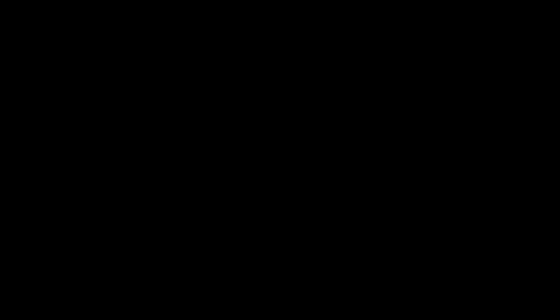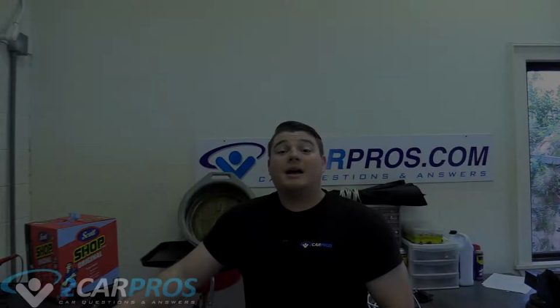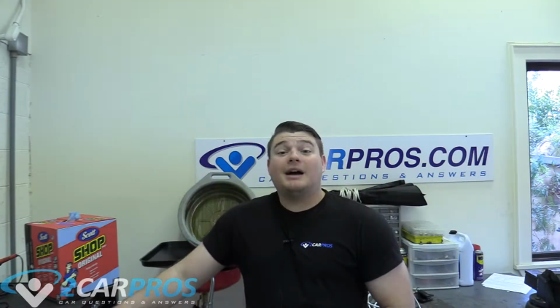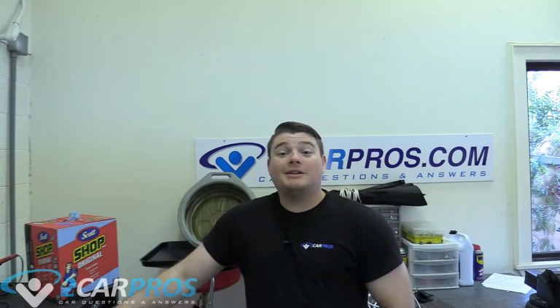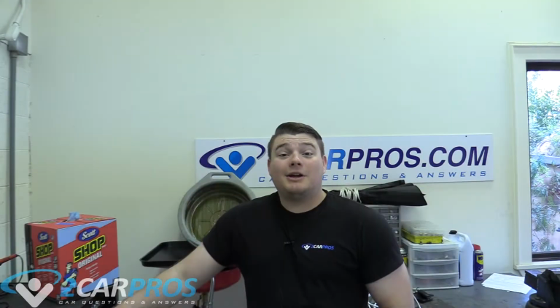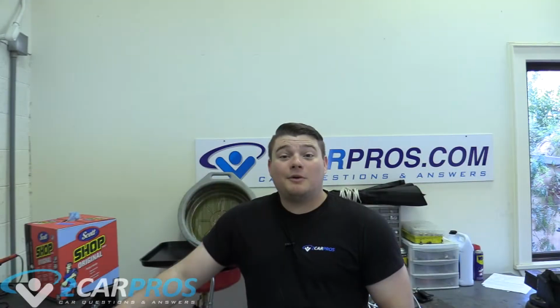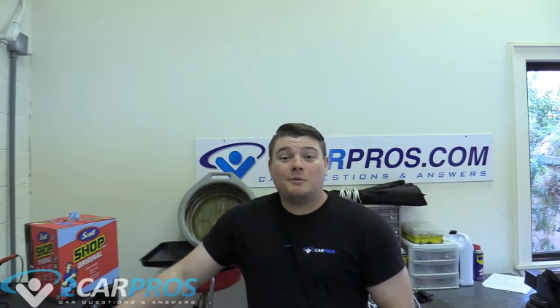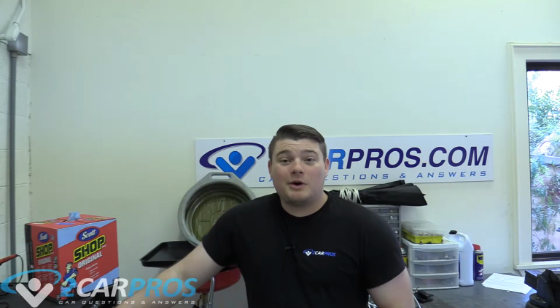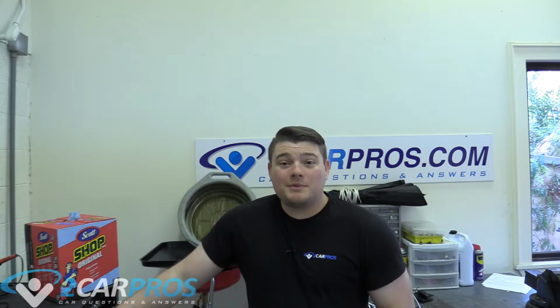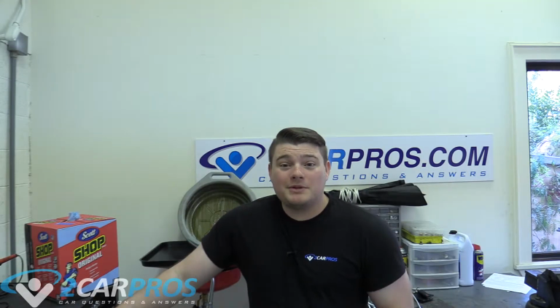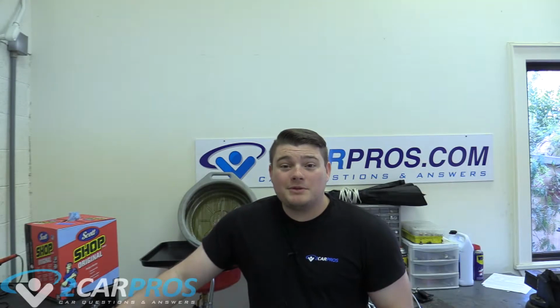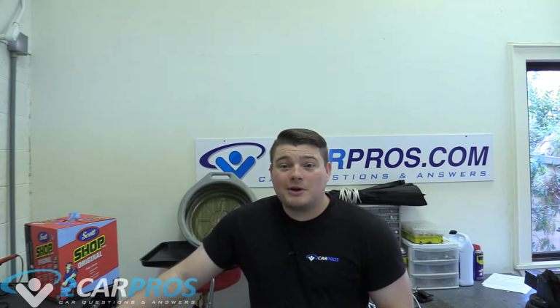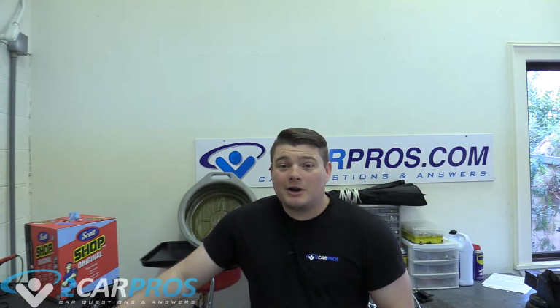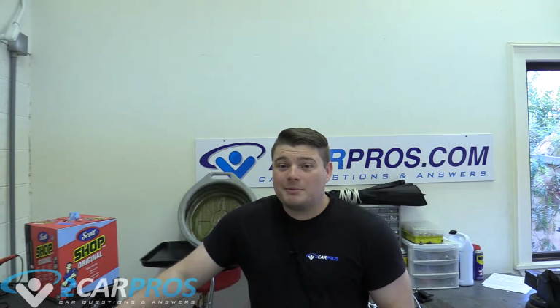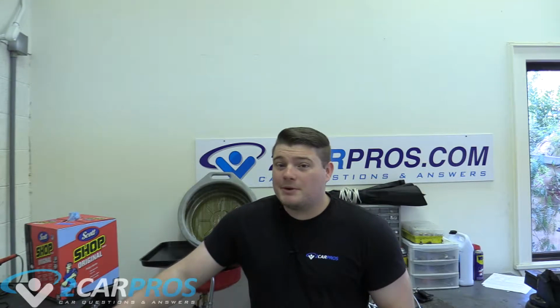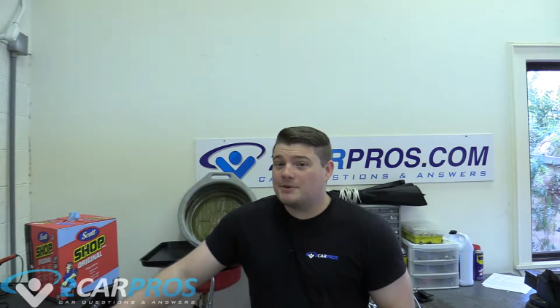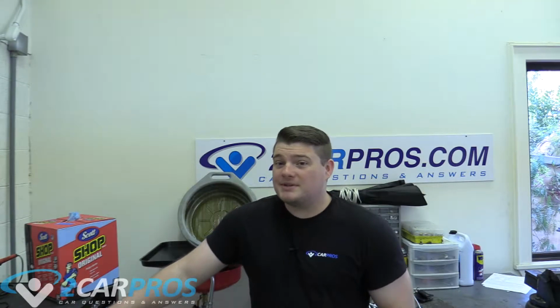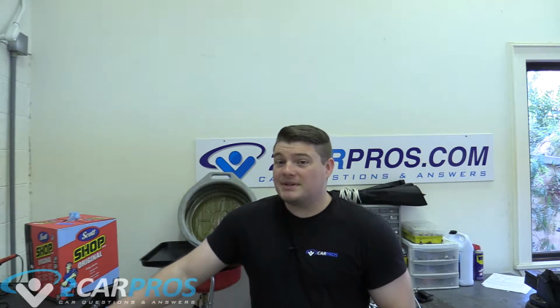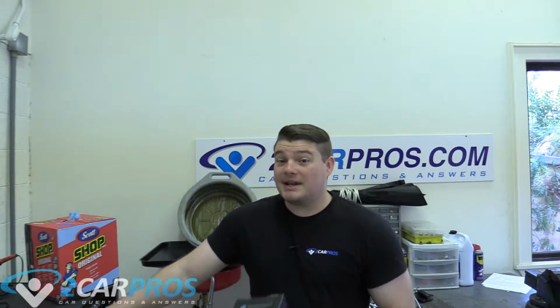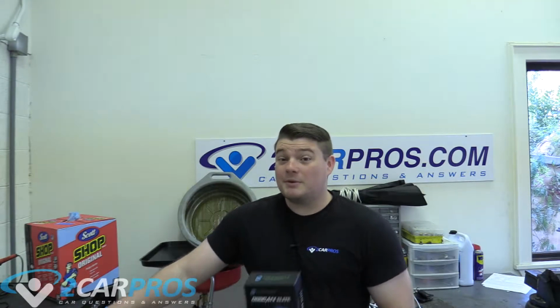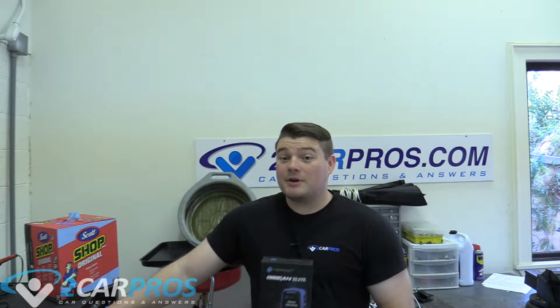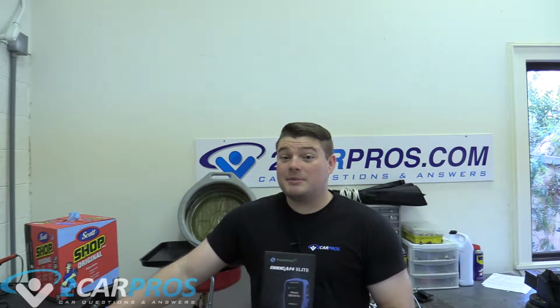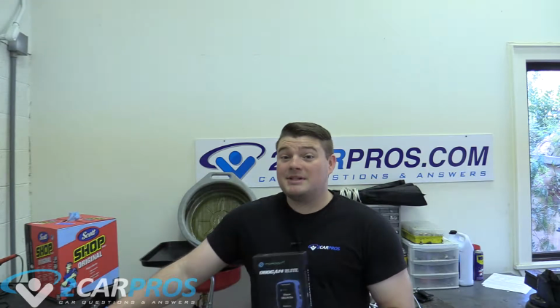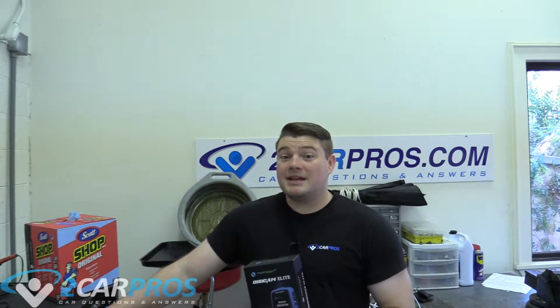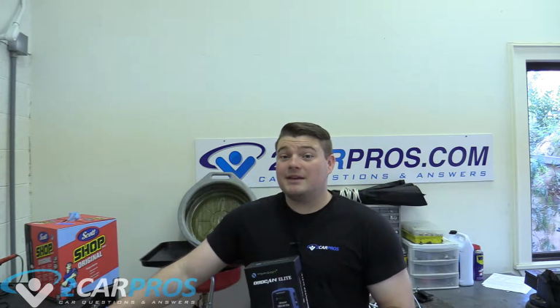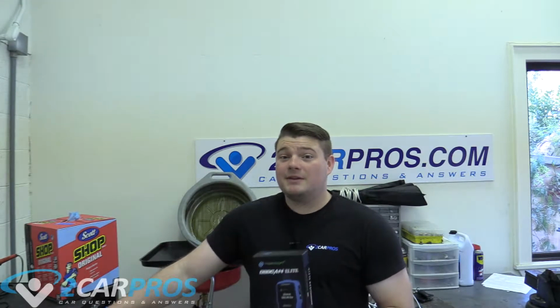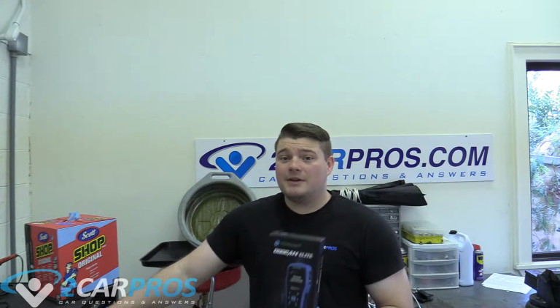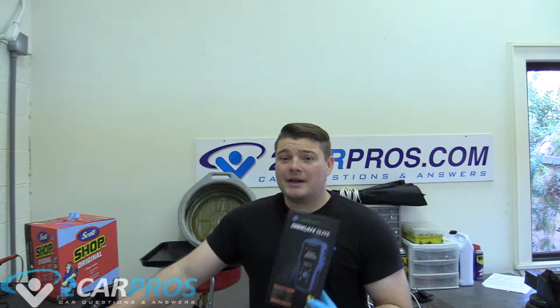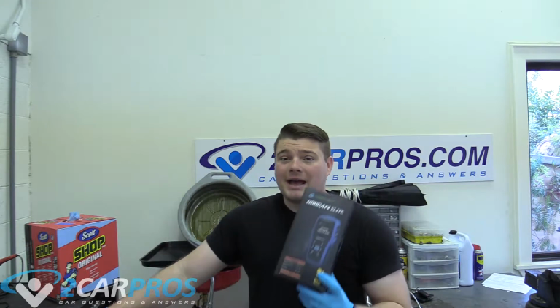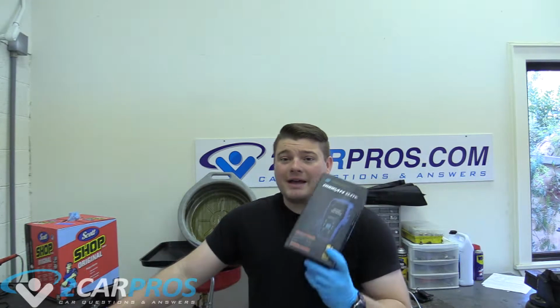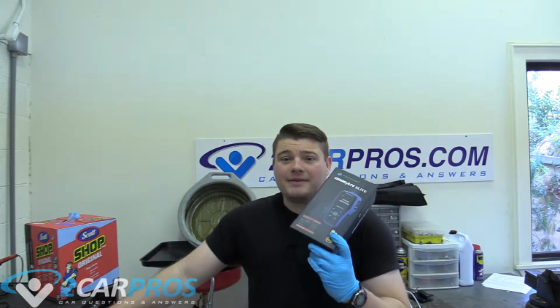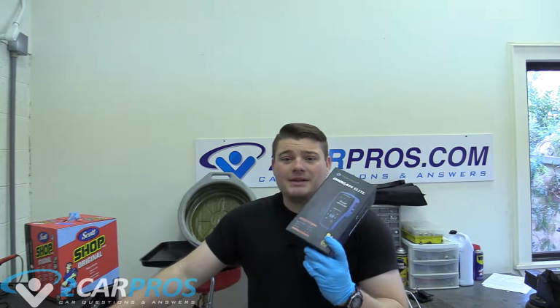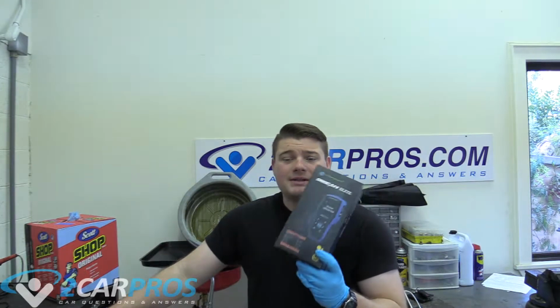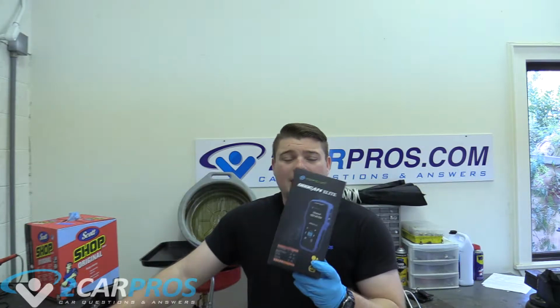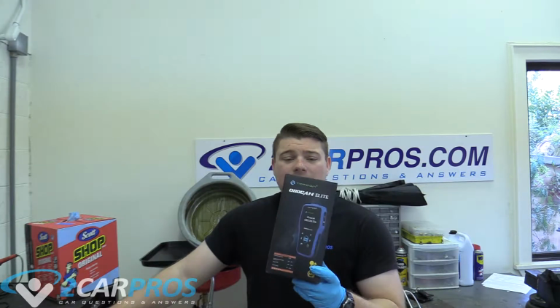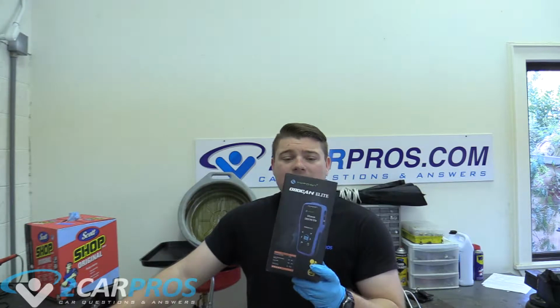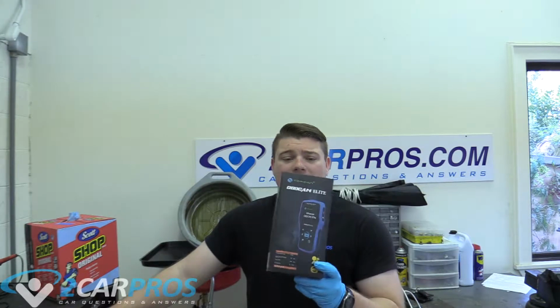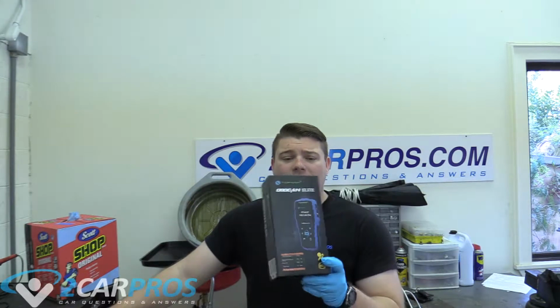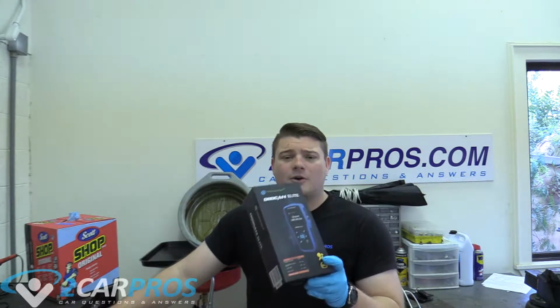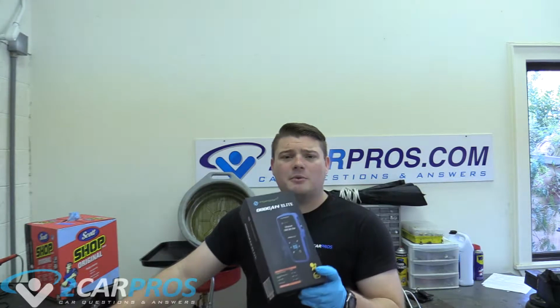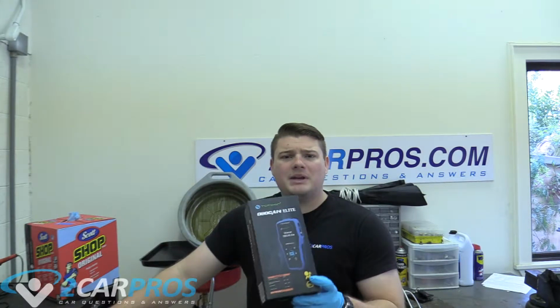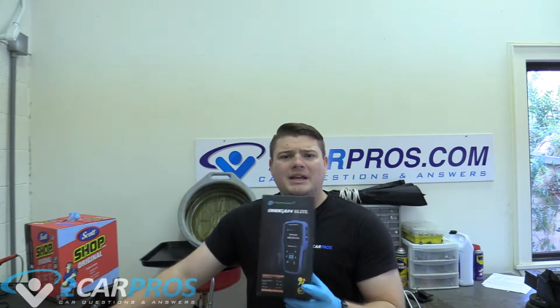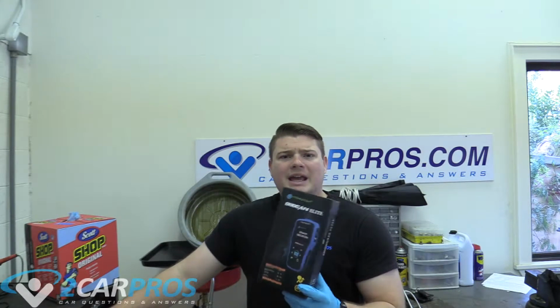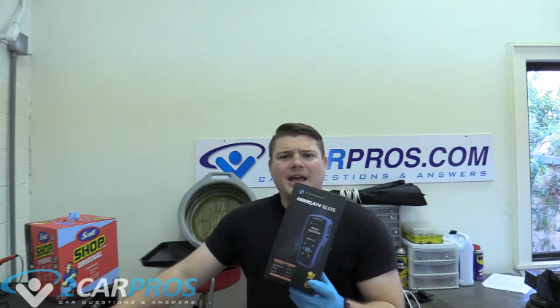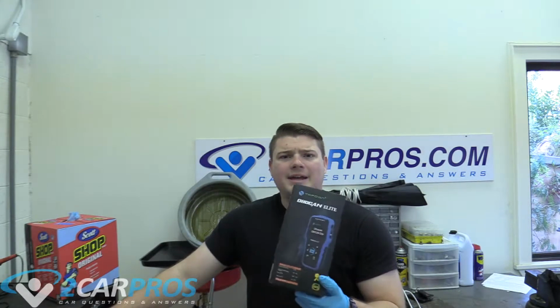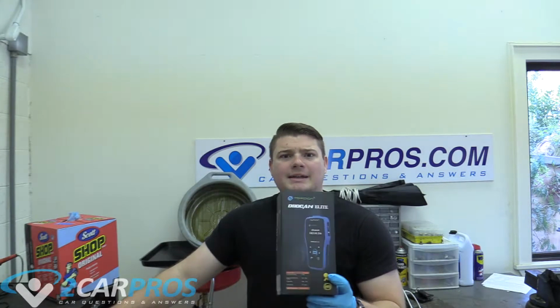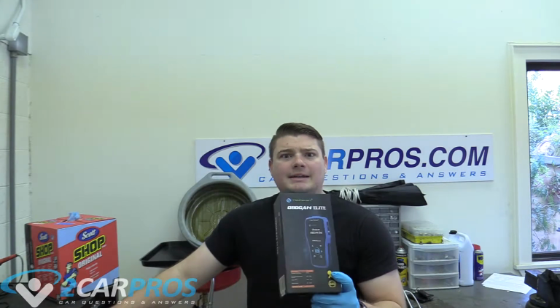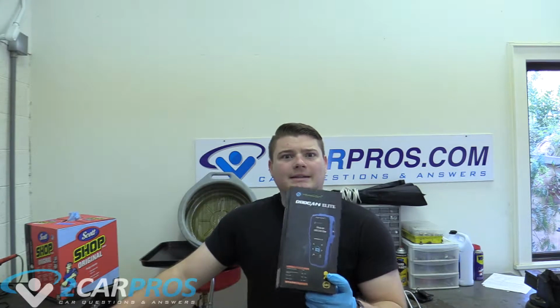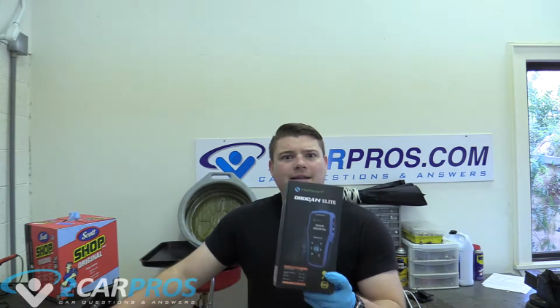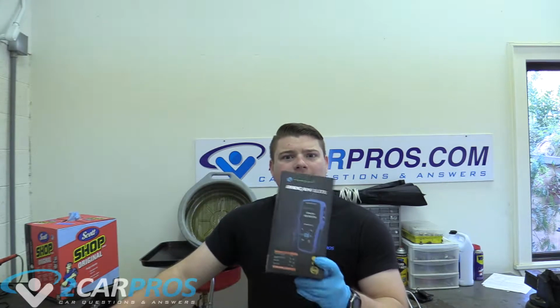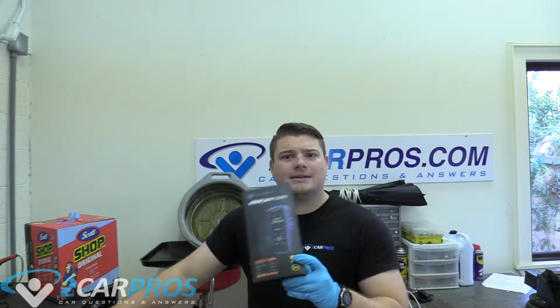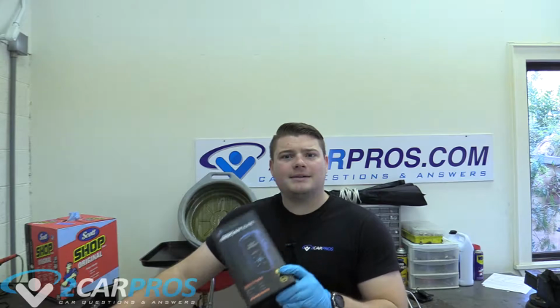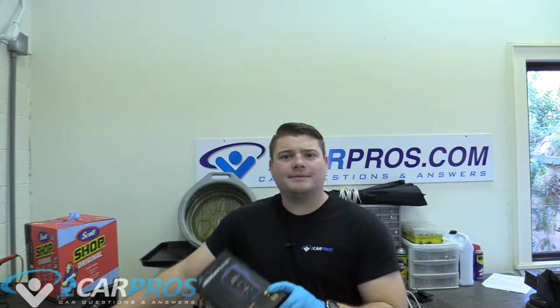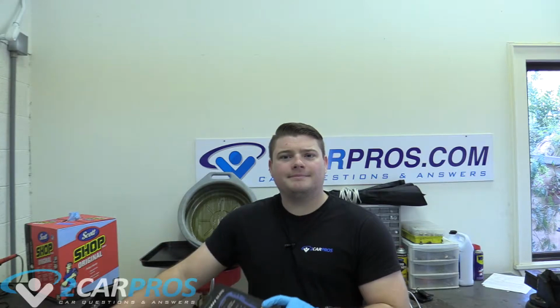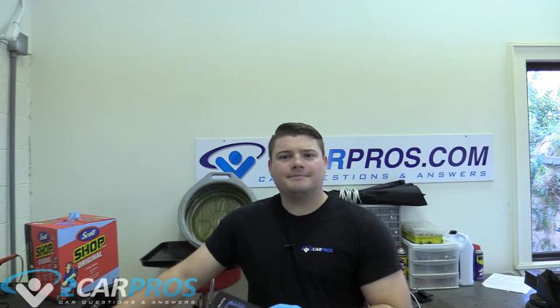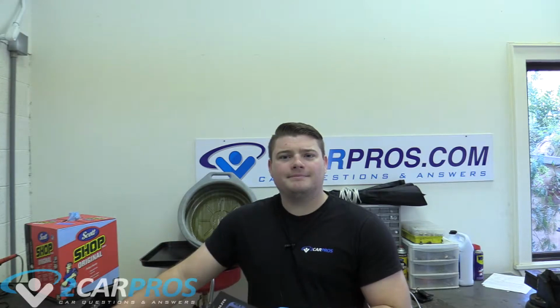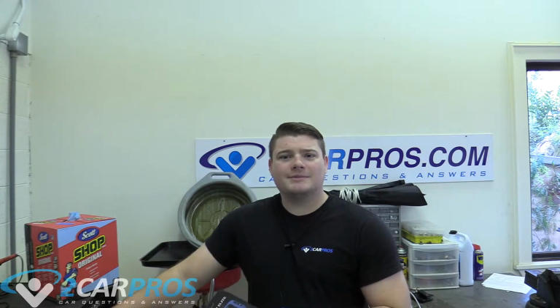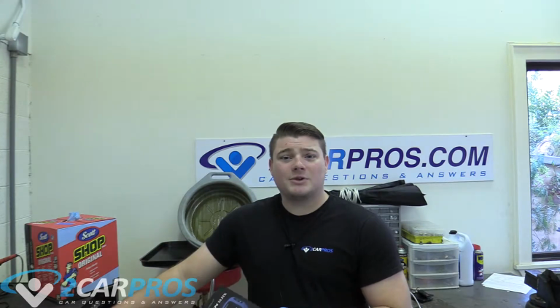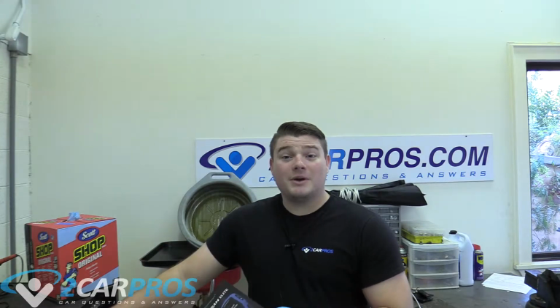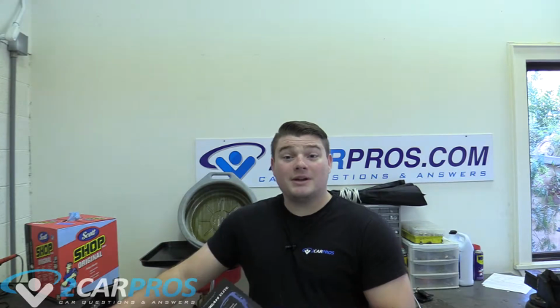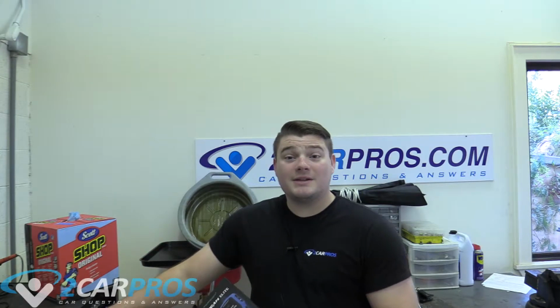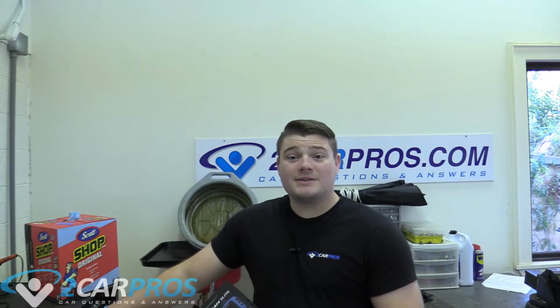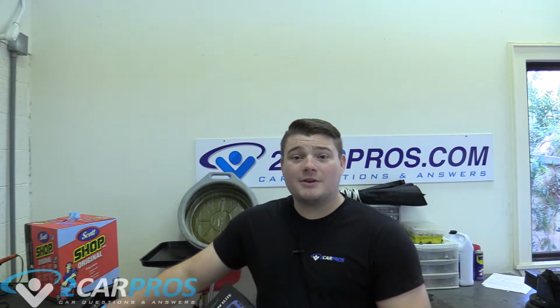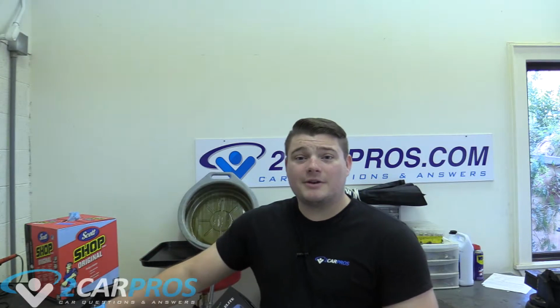Hello and welcome to 2CarPros. Today we're going to be taking a look at the Top-Down OBD CAN Elite. Let's go ahead and get started.